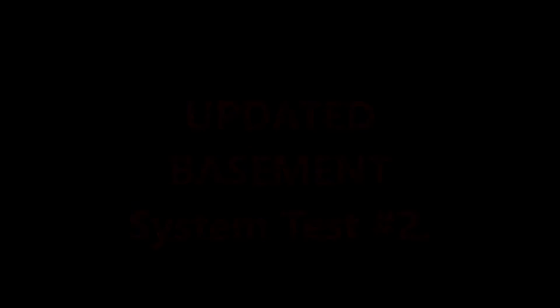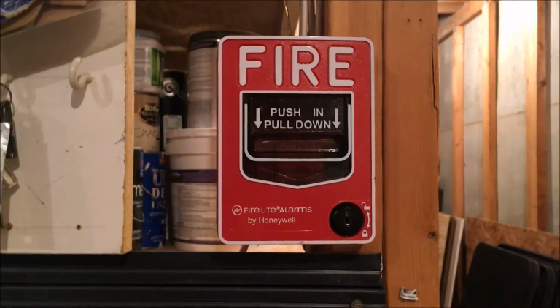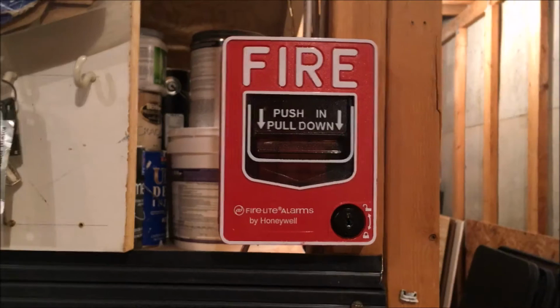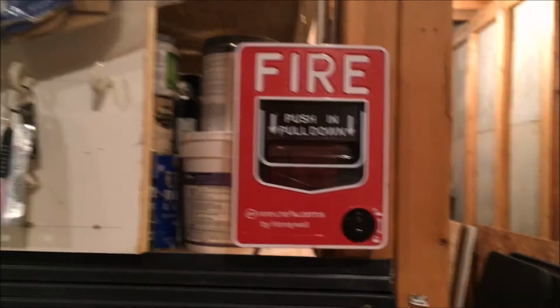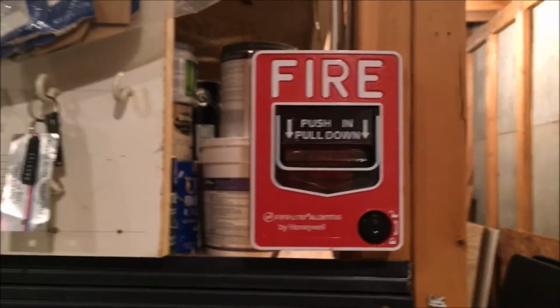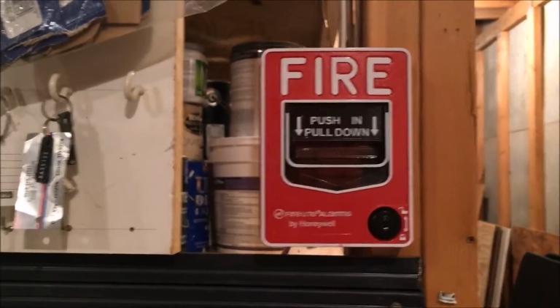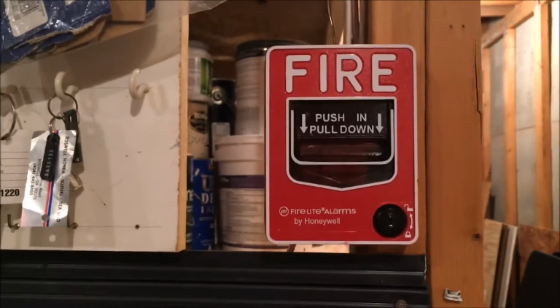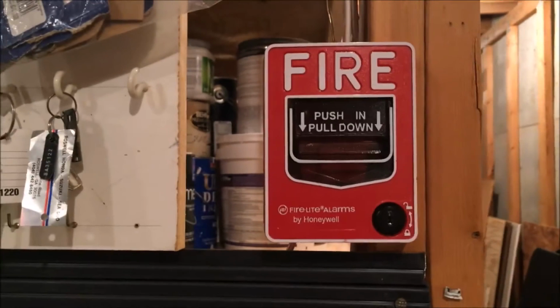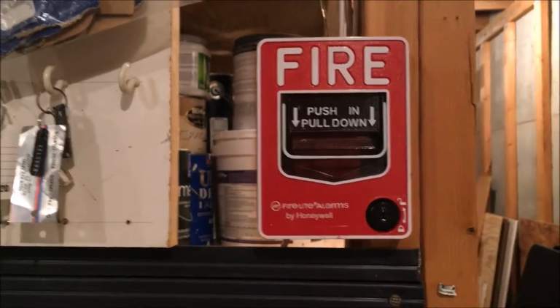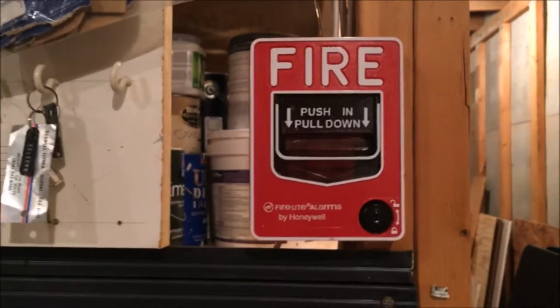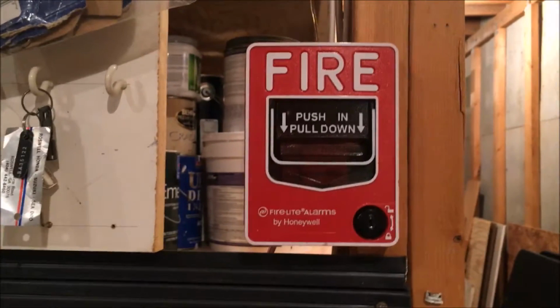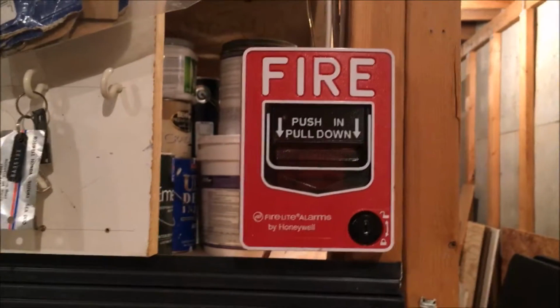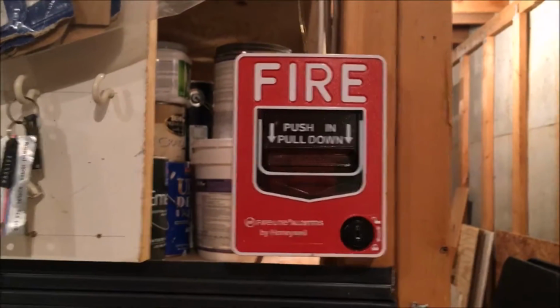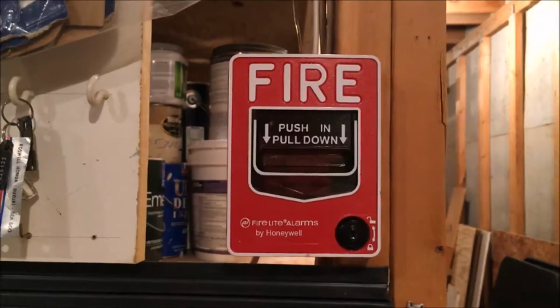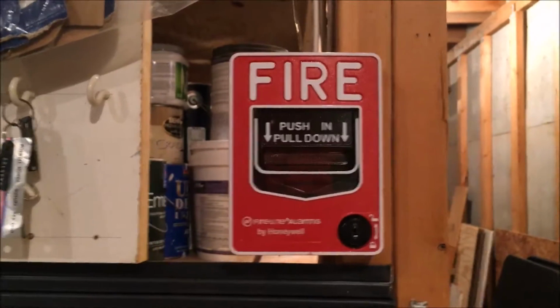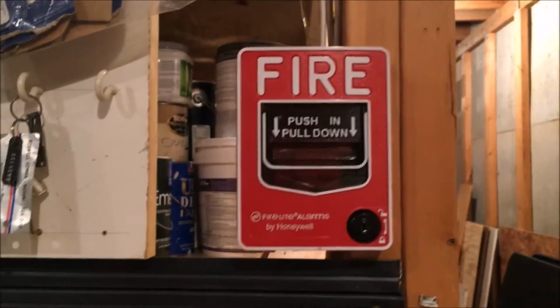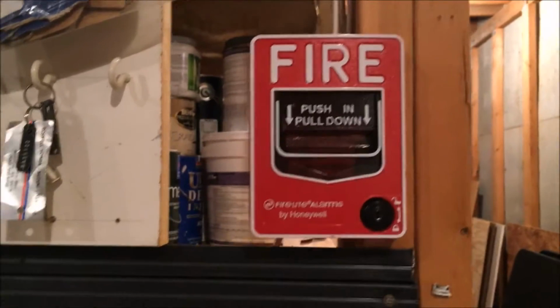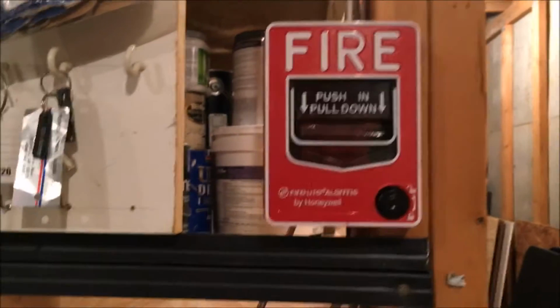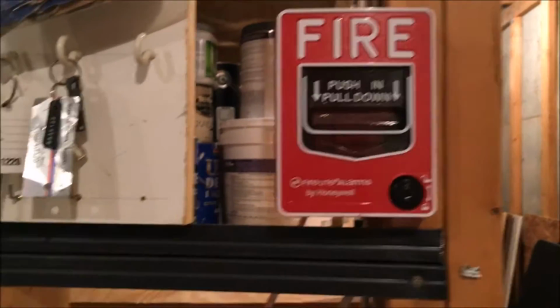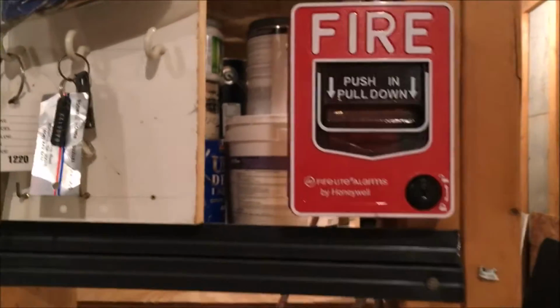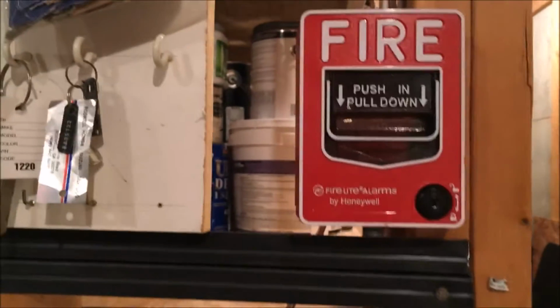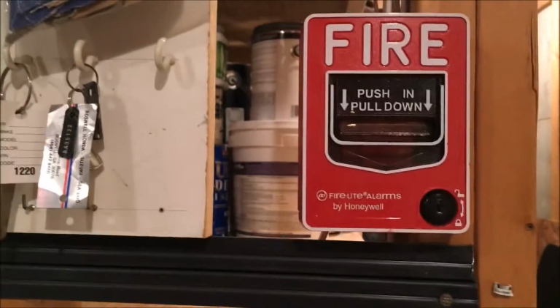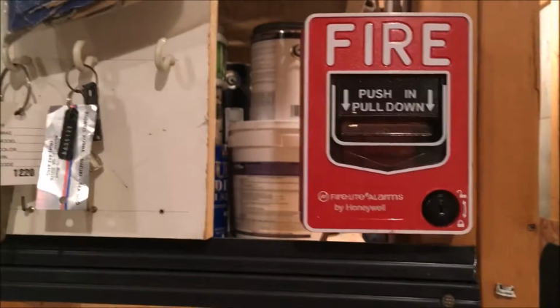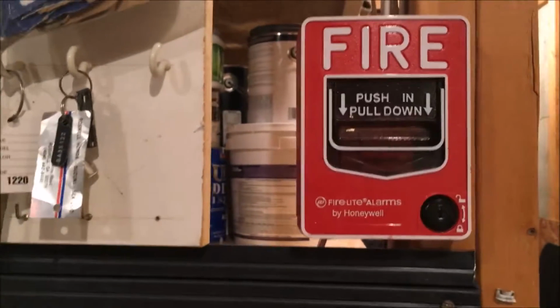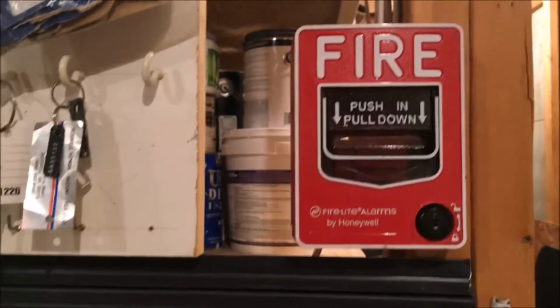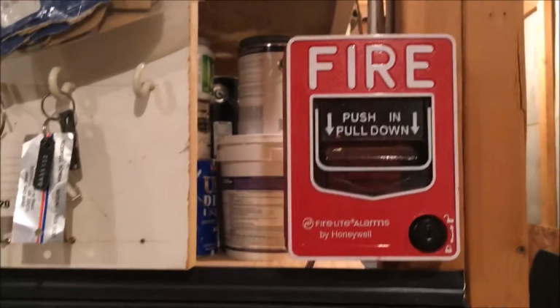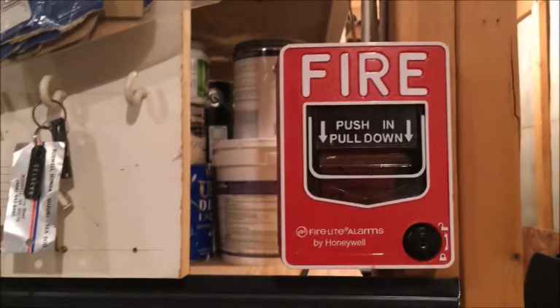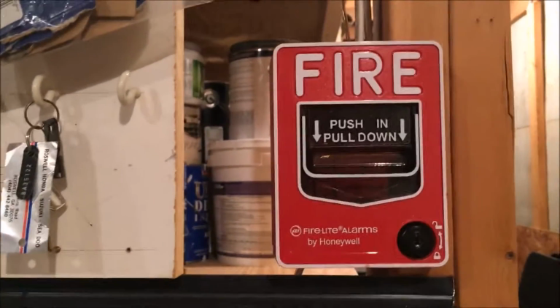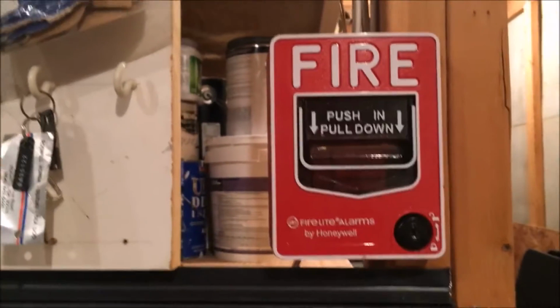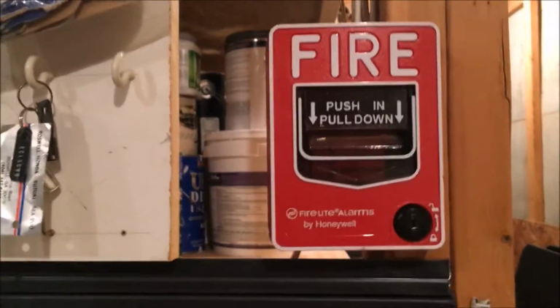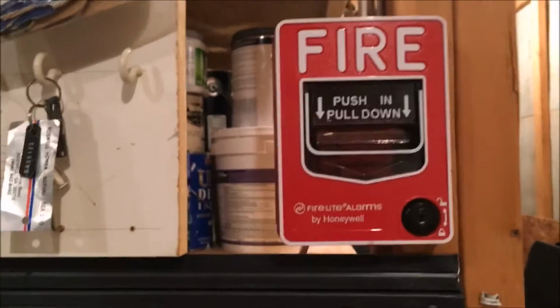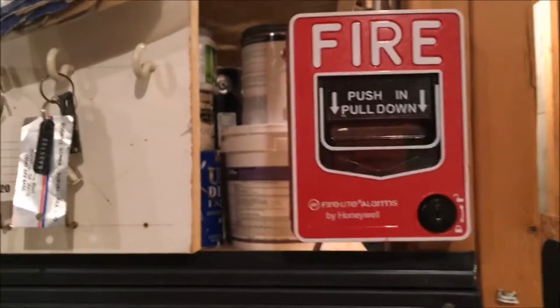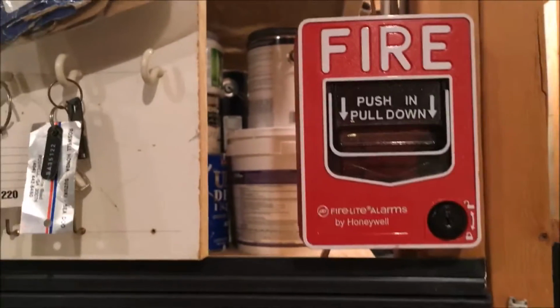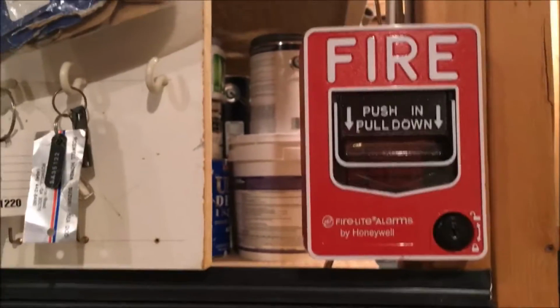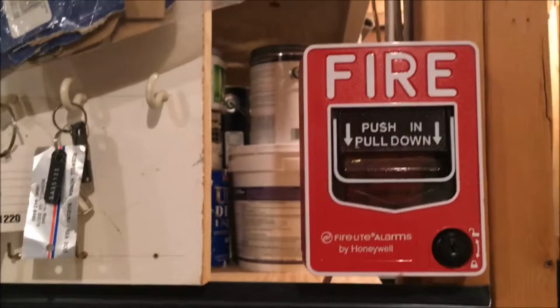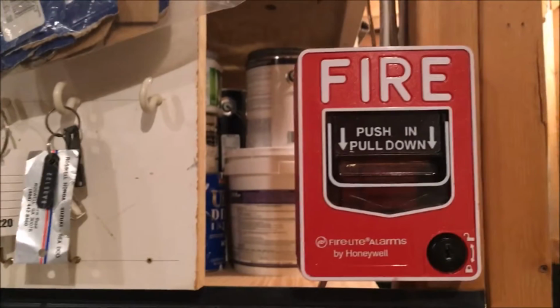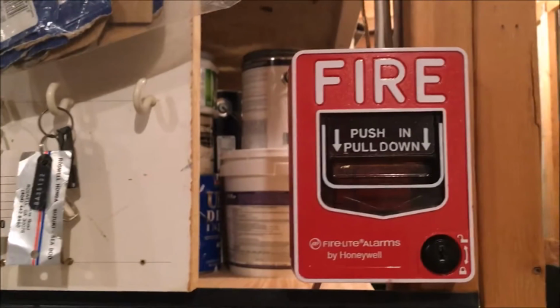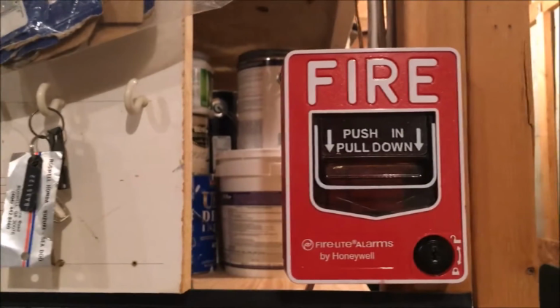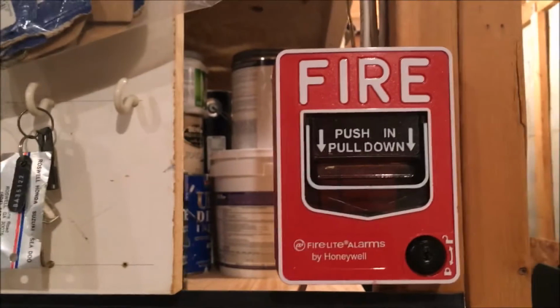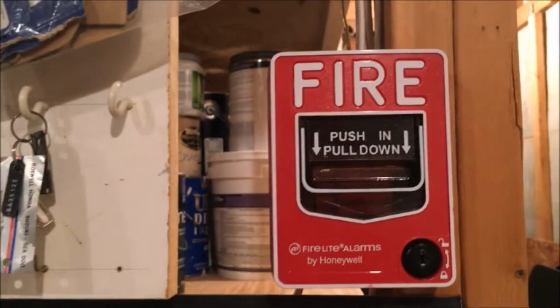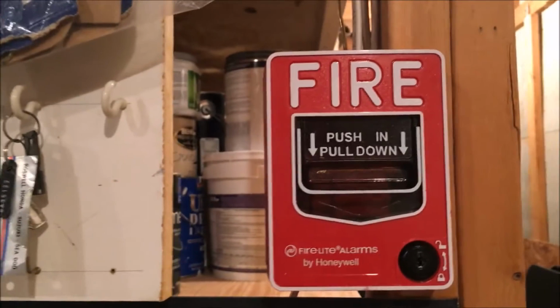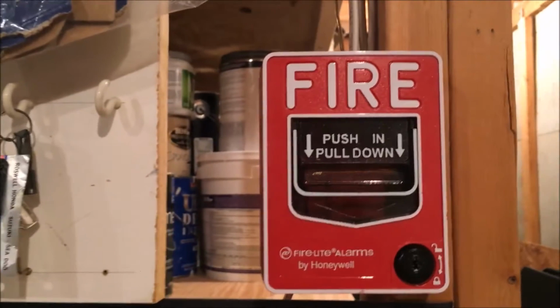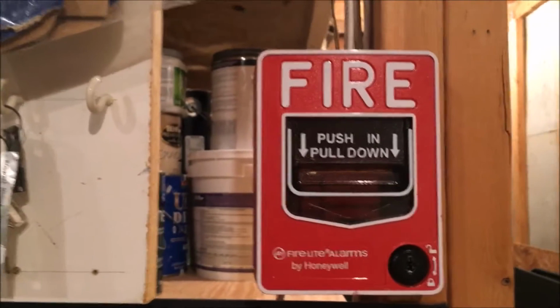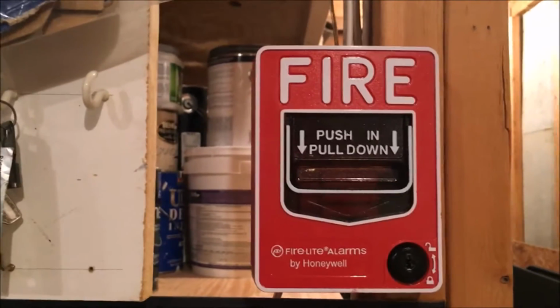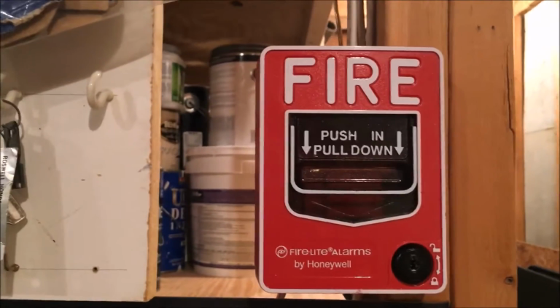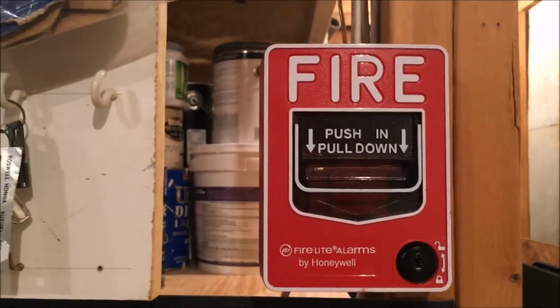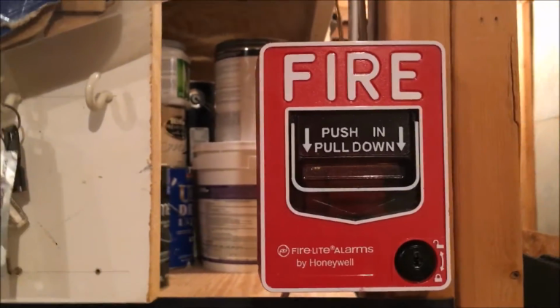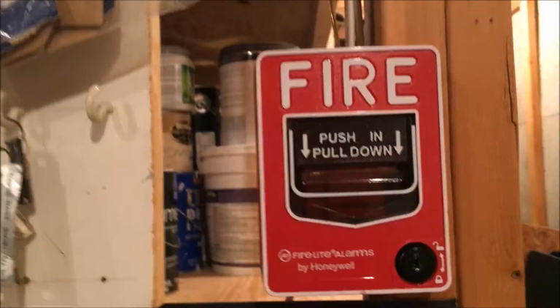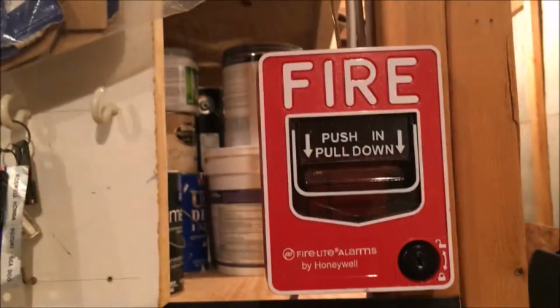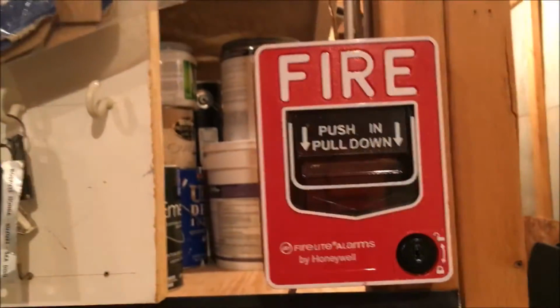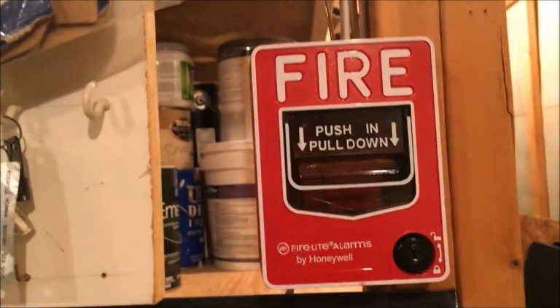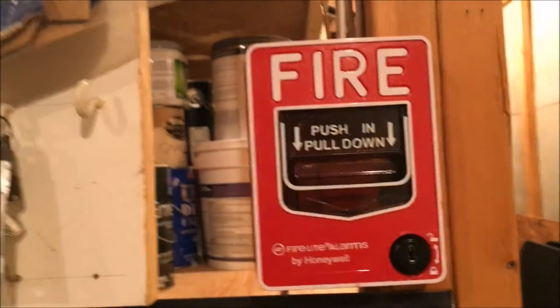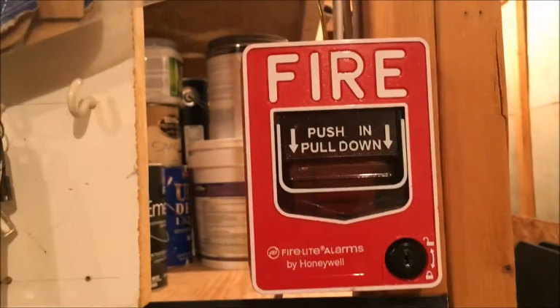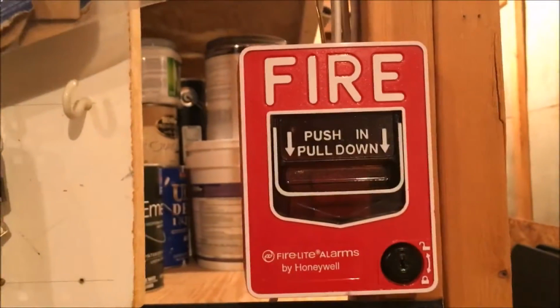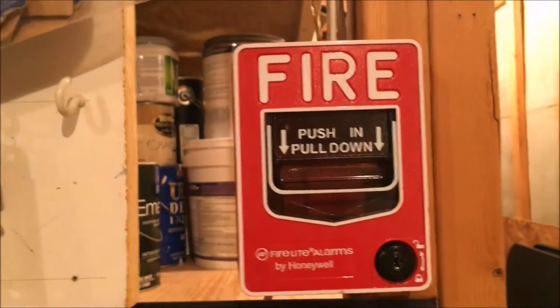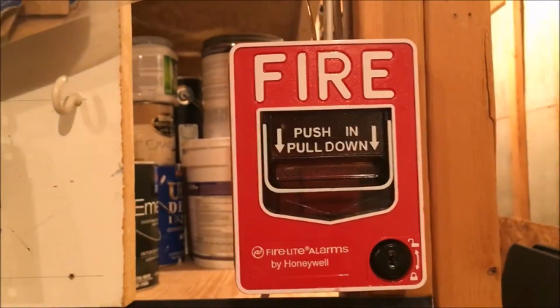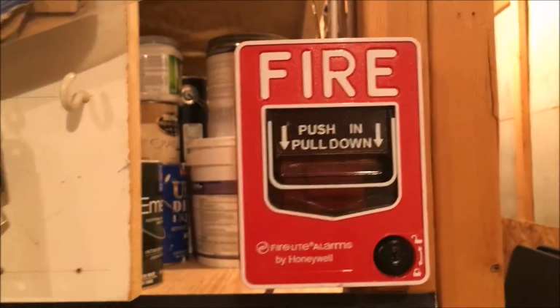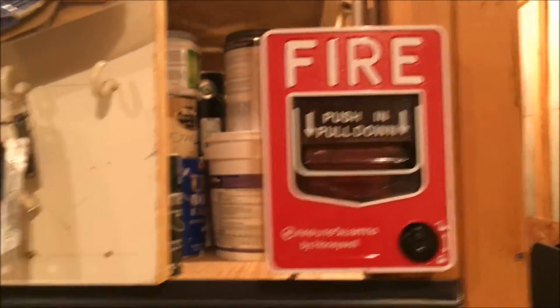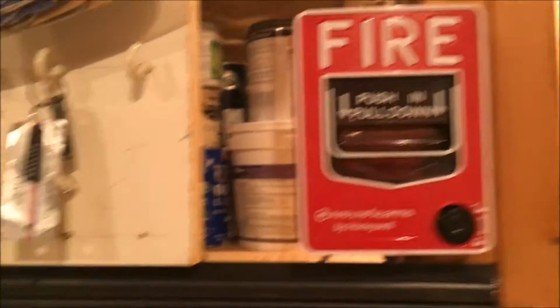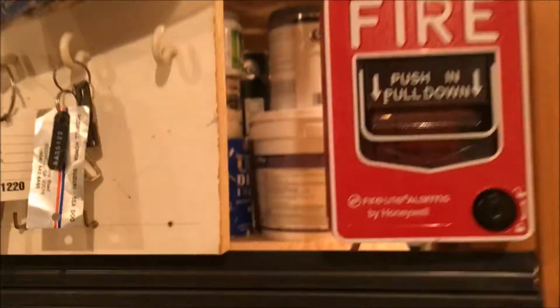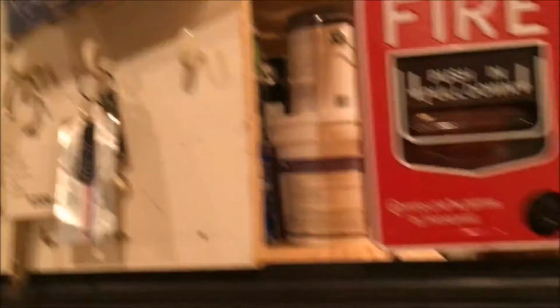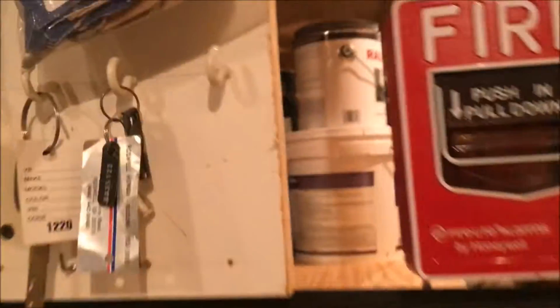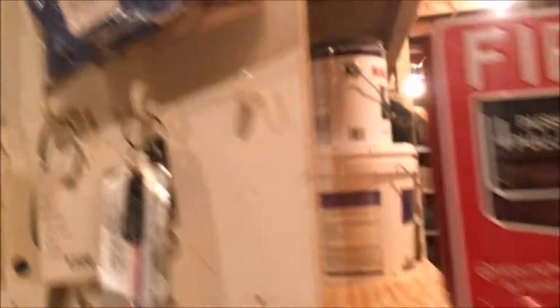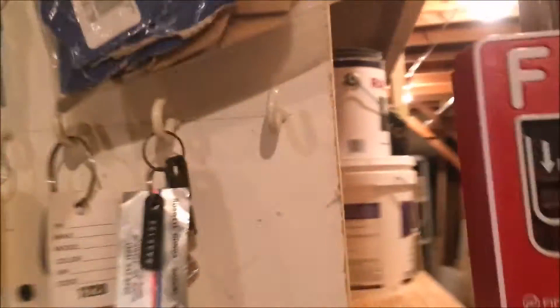All right, so this is going to be System Test 2, and I have a friend along with me named Kevin. Say hi. Hello.